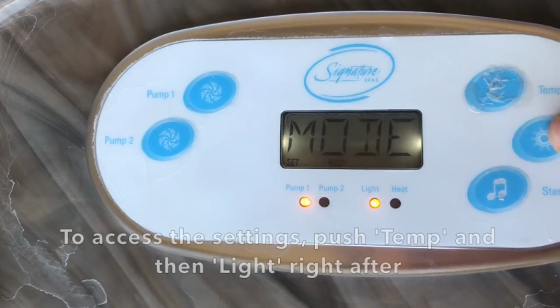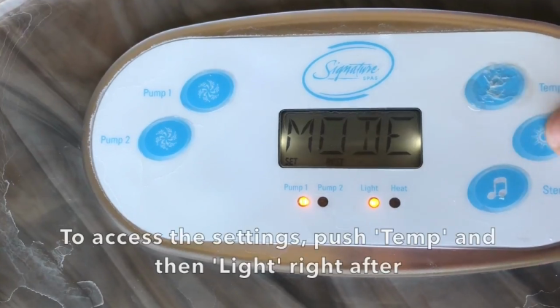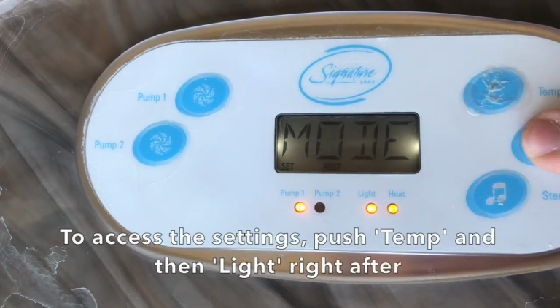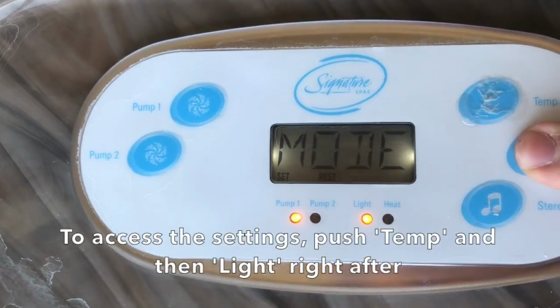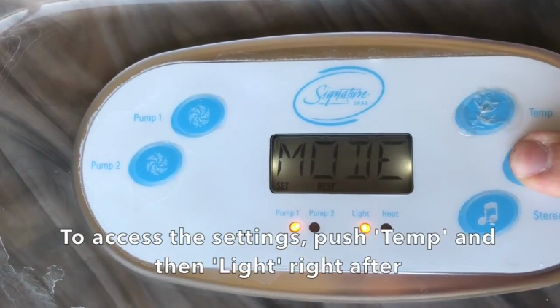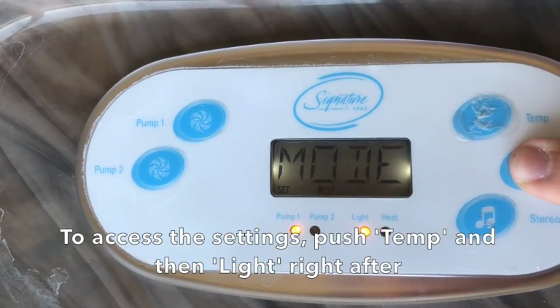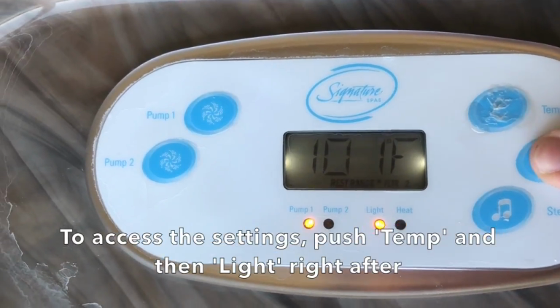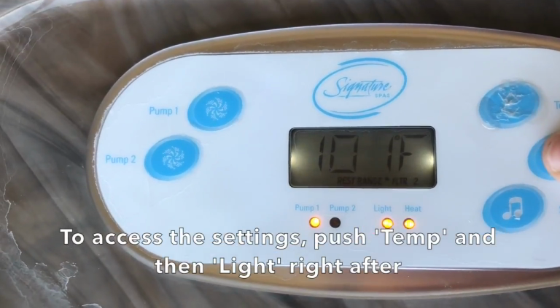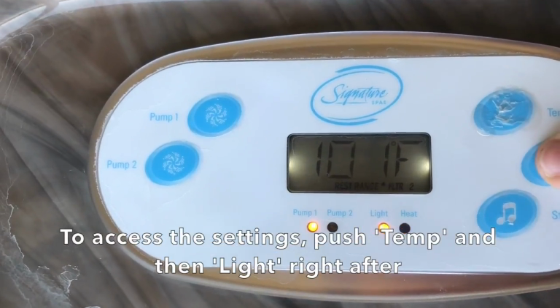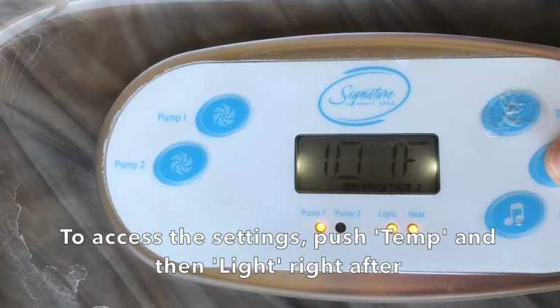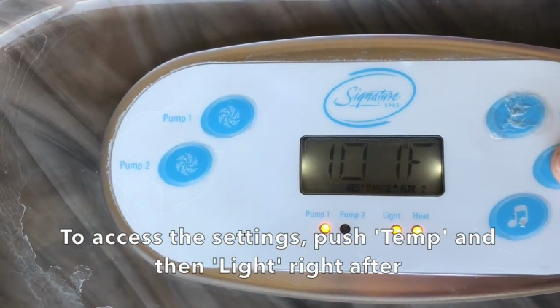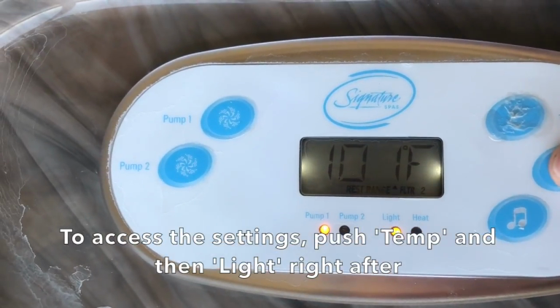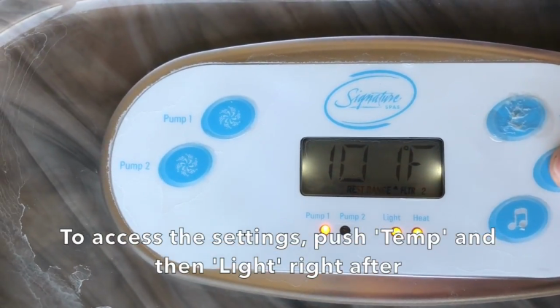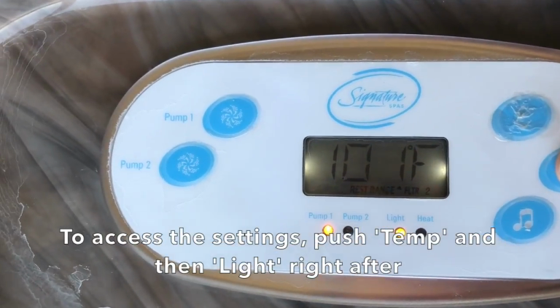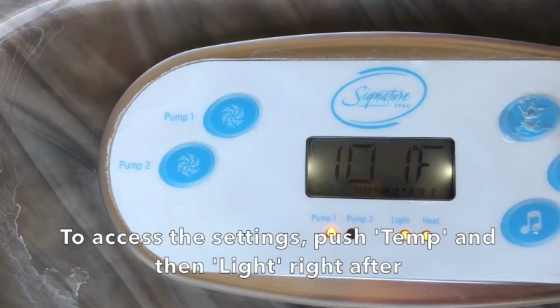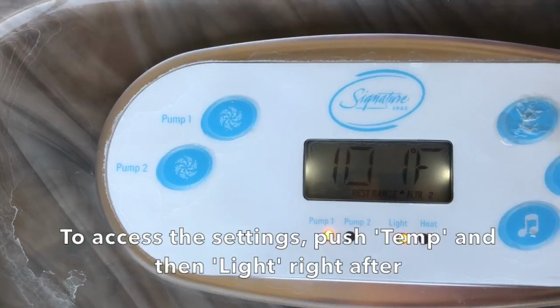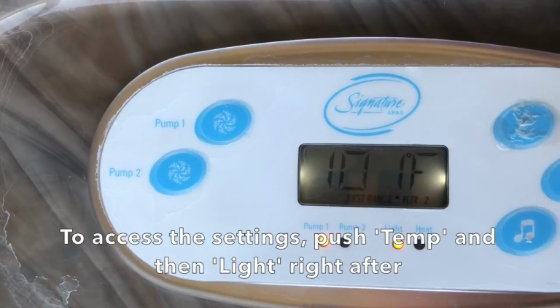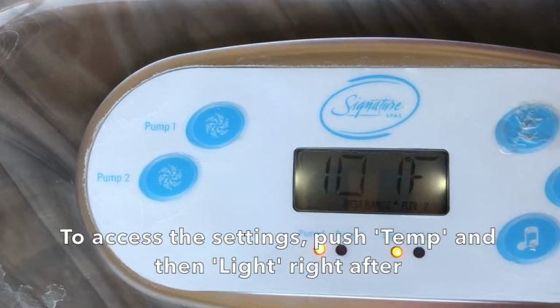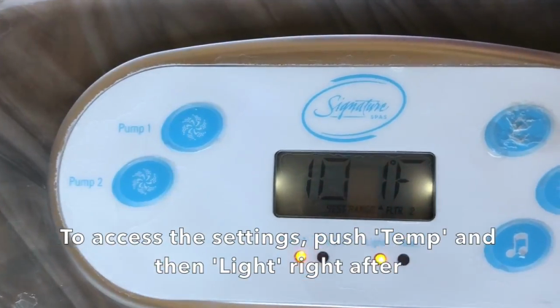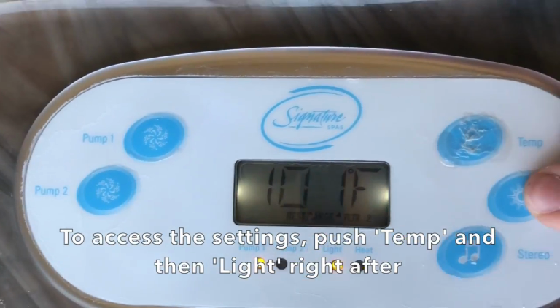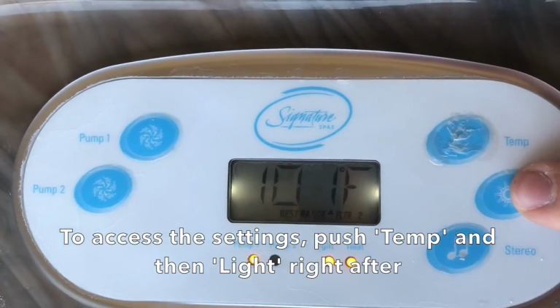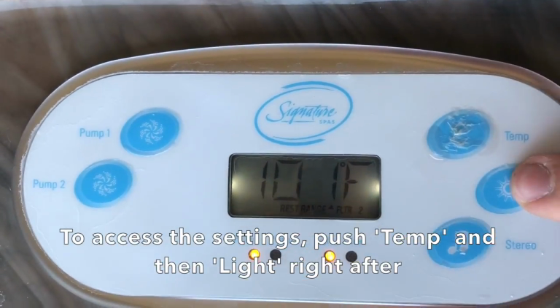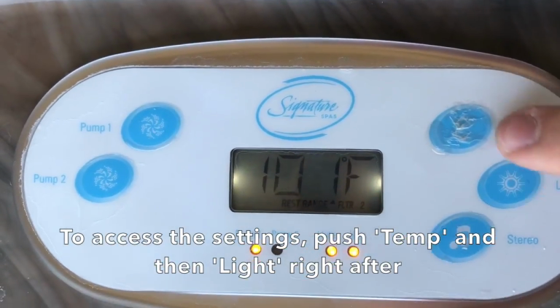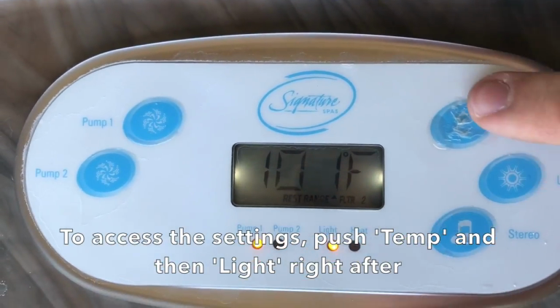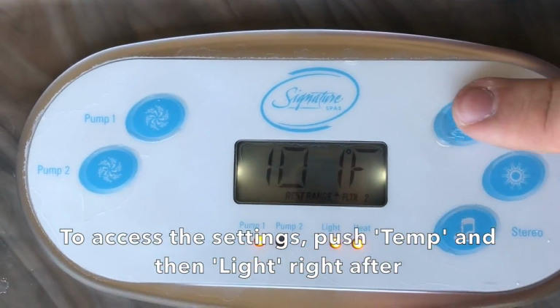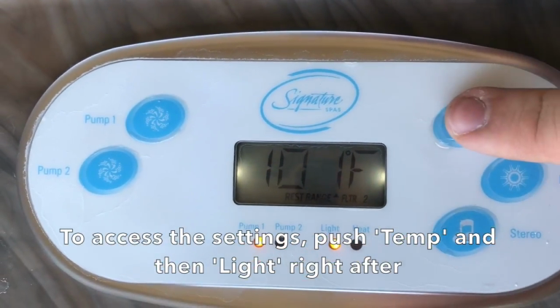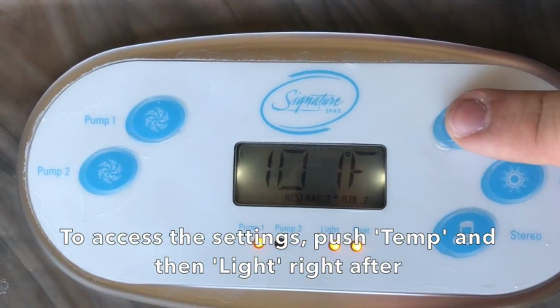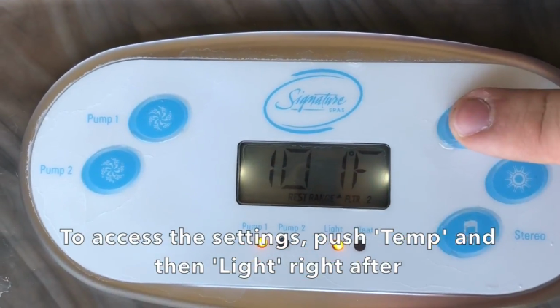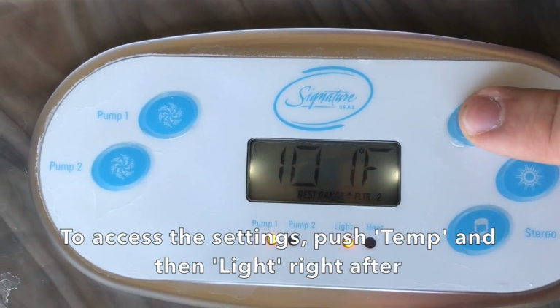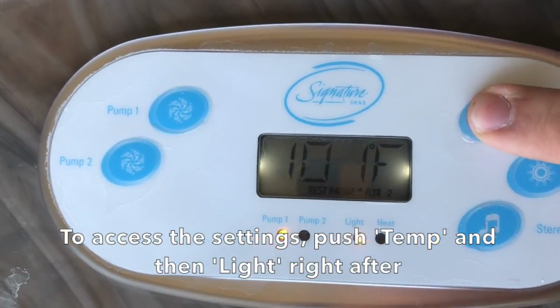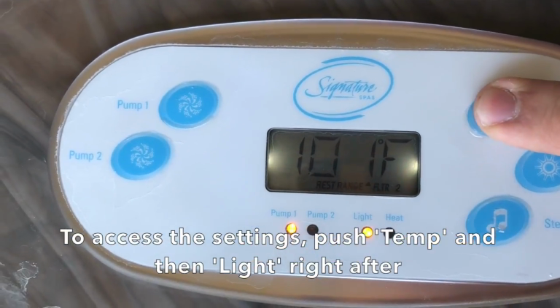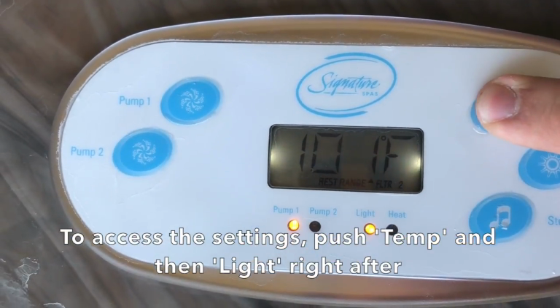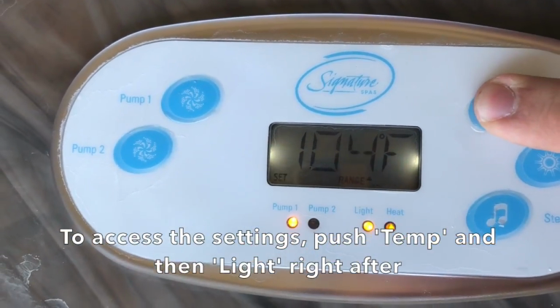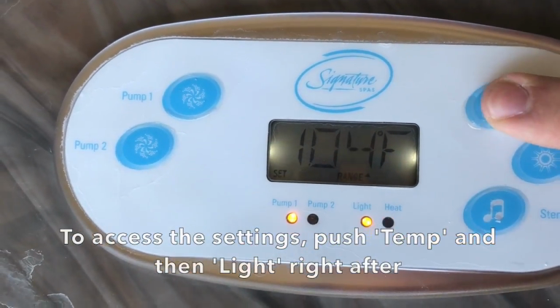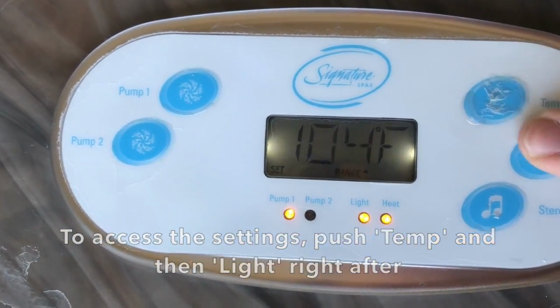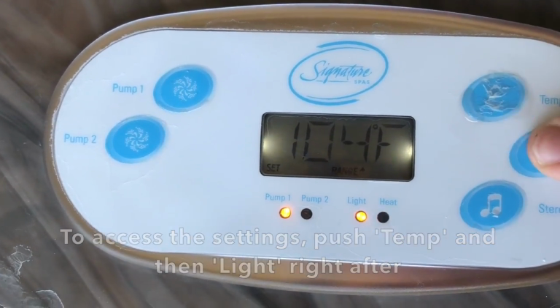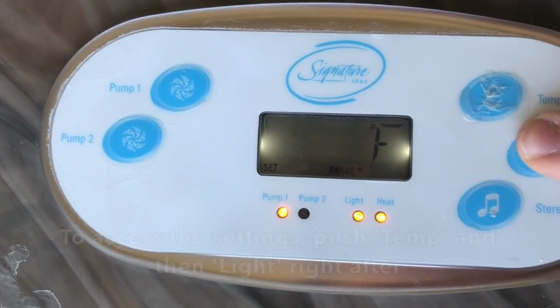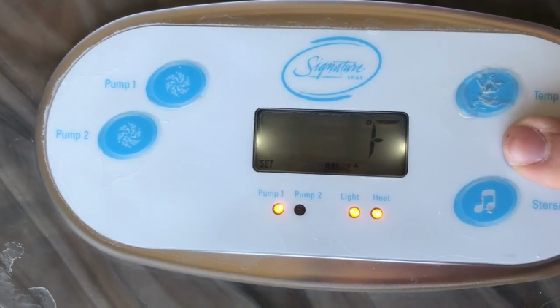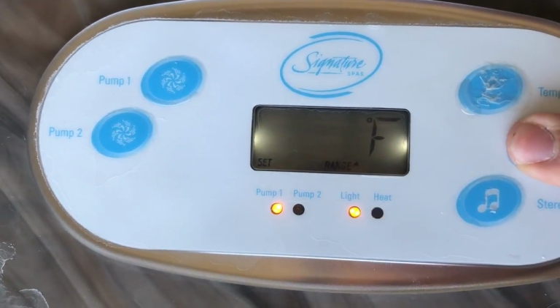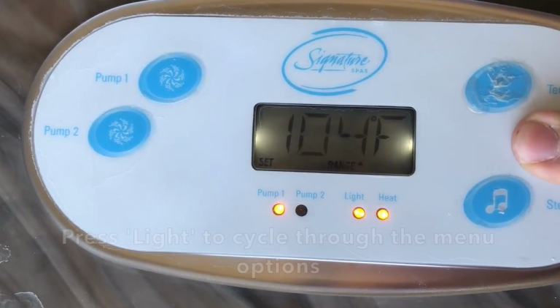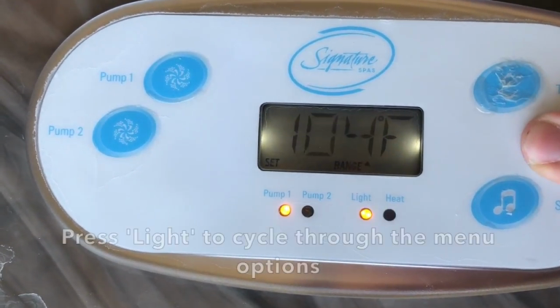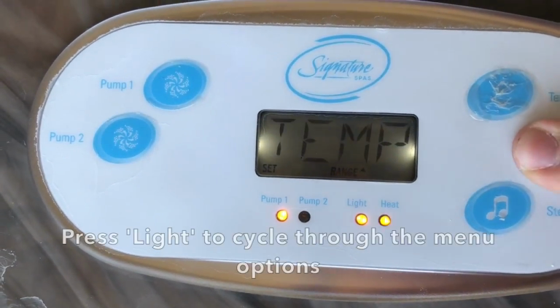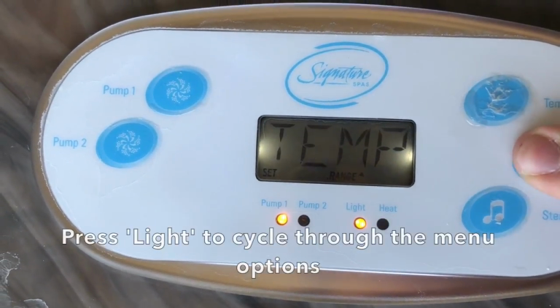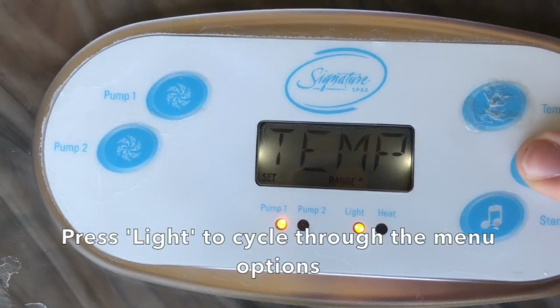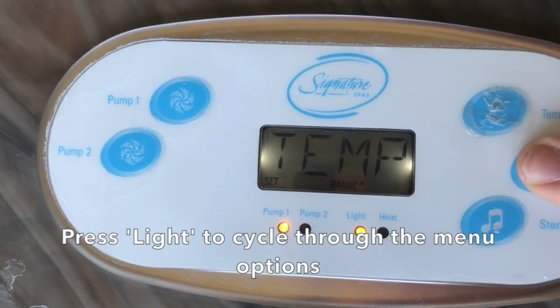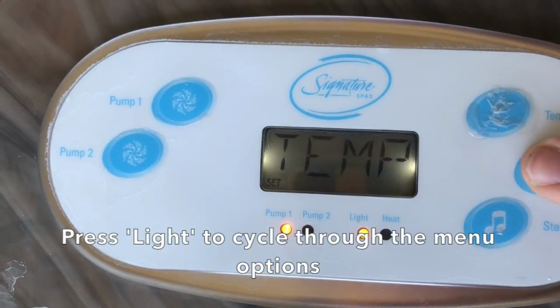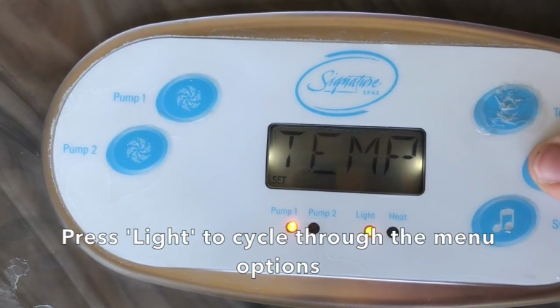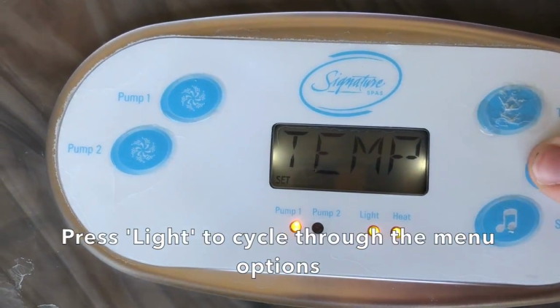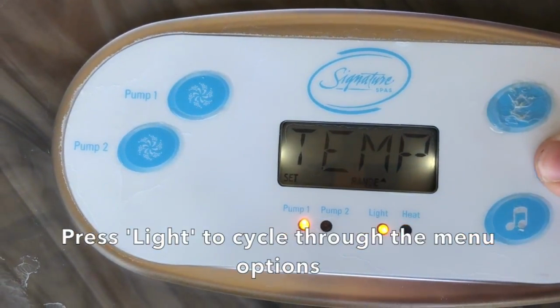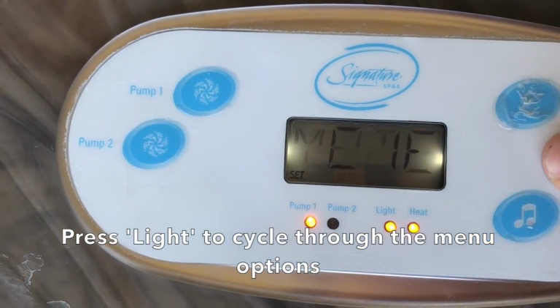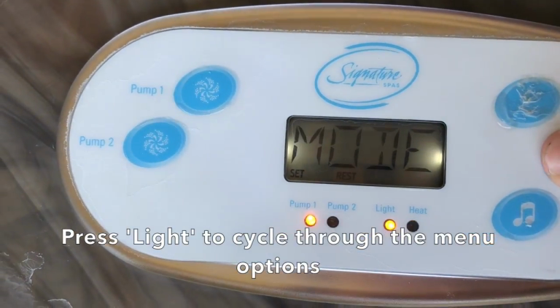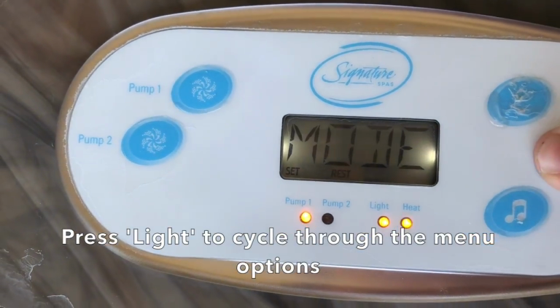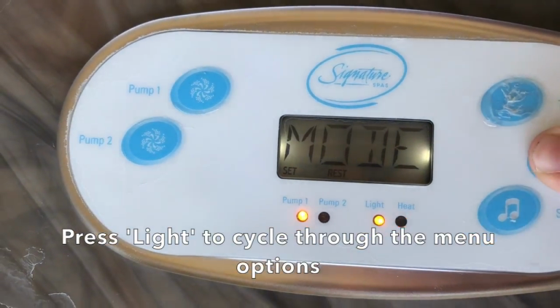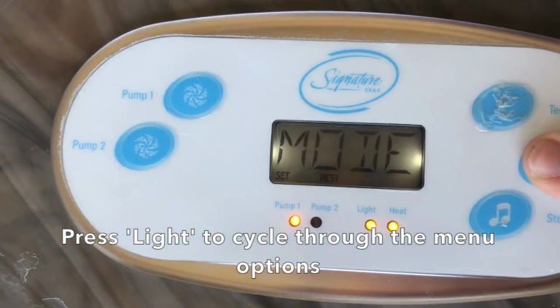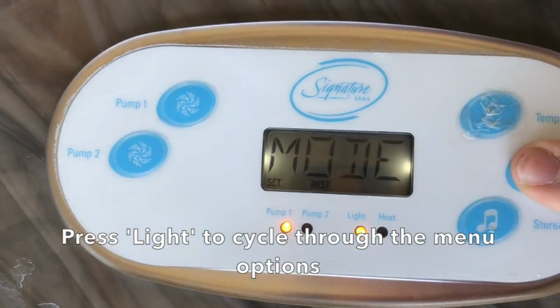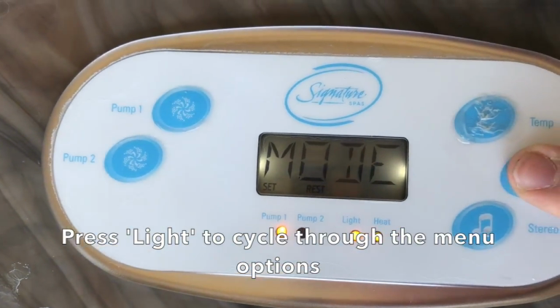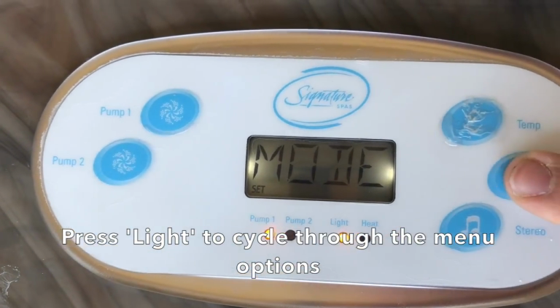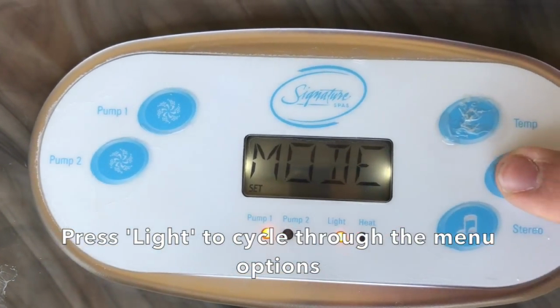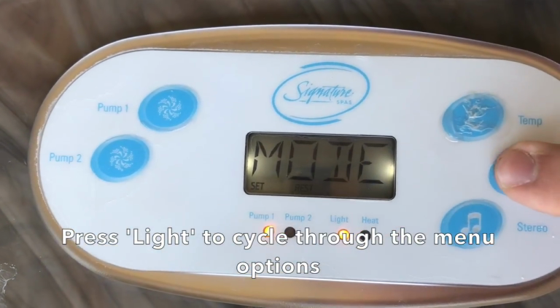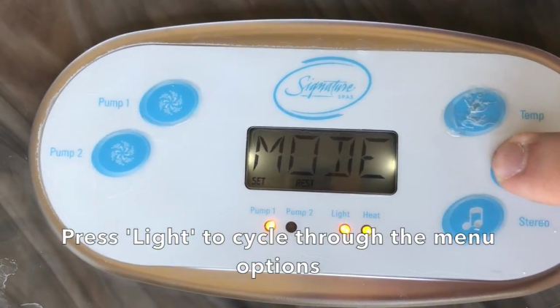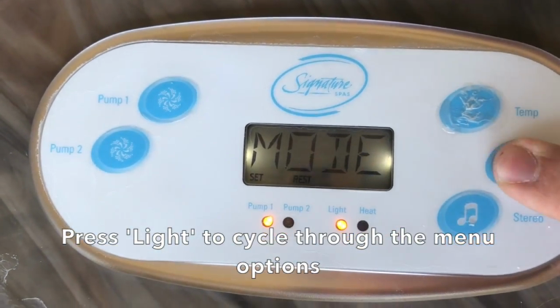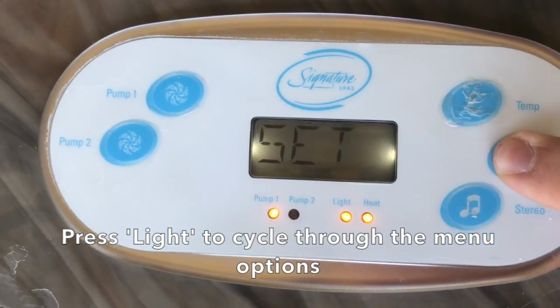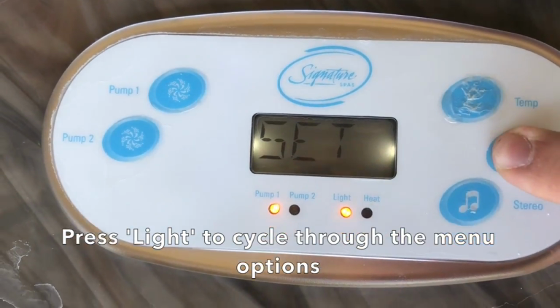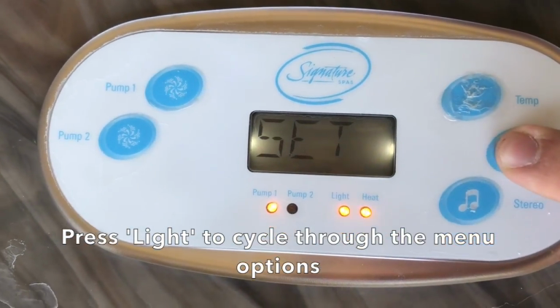To access the settings, push temp and then light right after. Press light to cycle through the menu options.